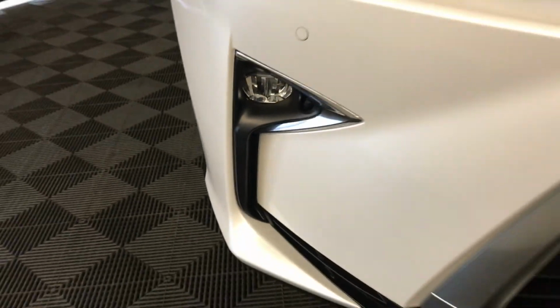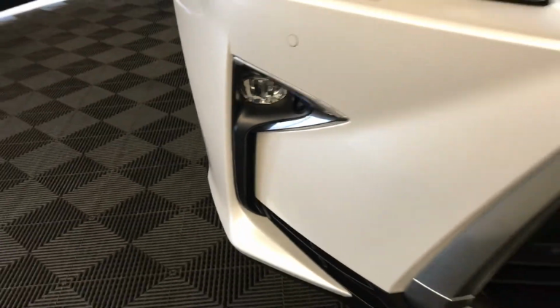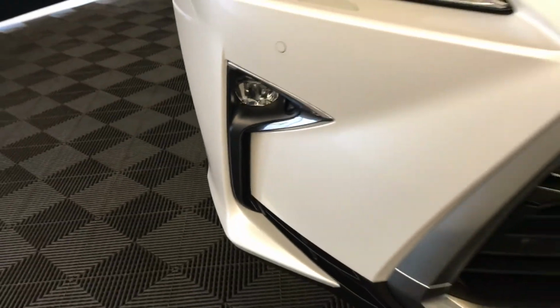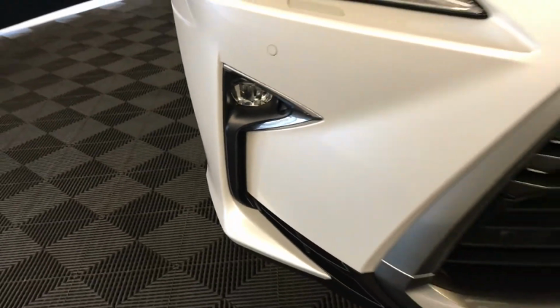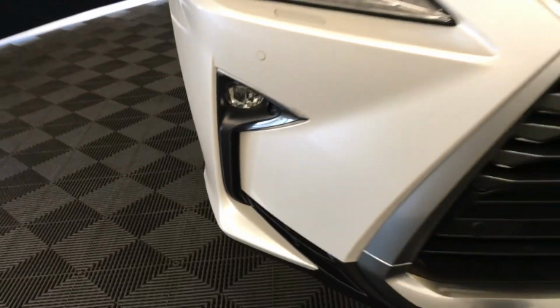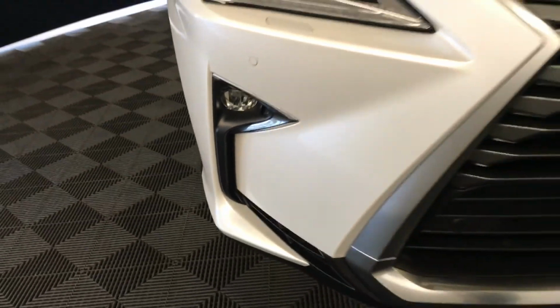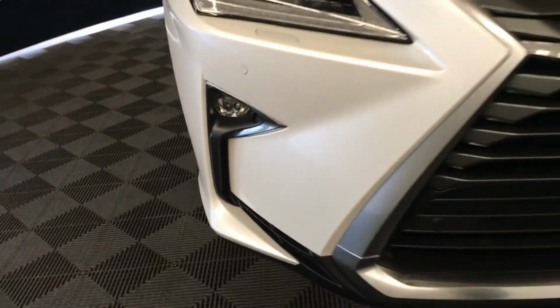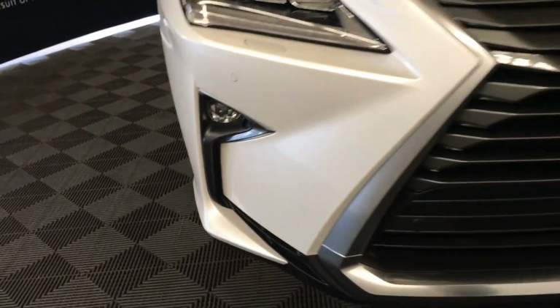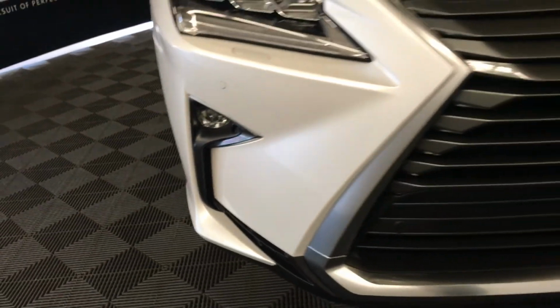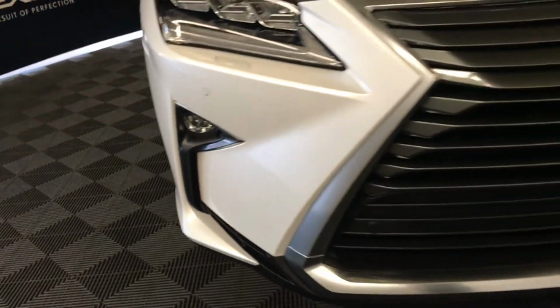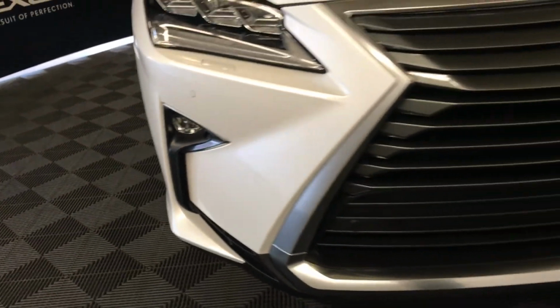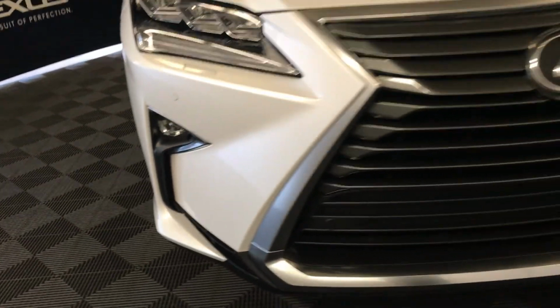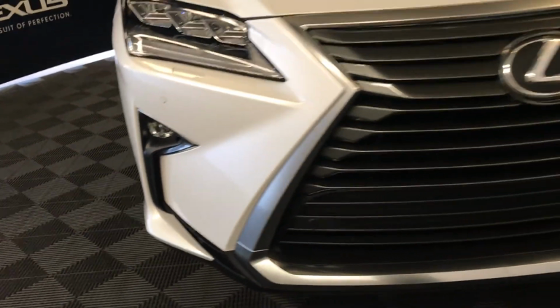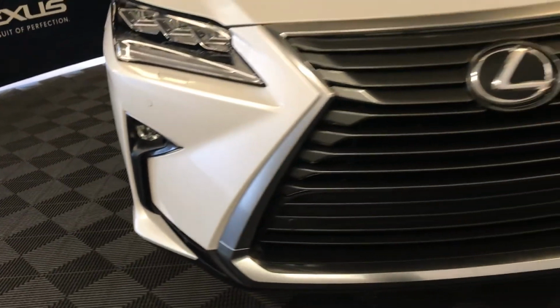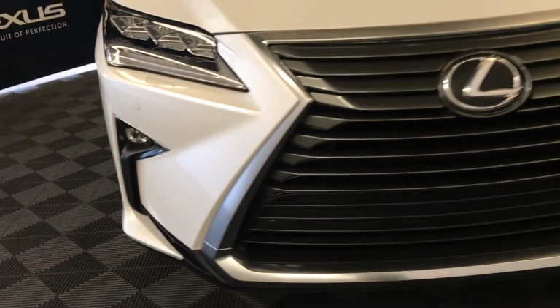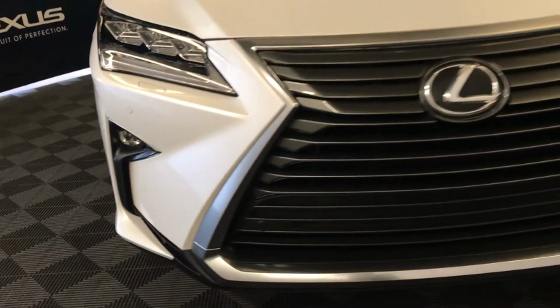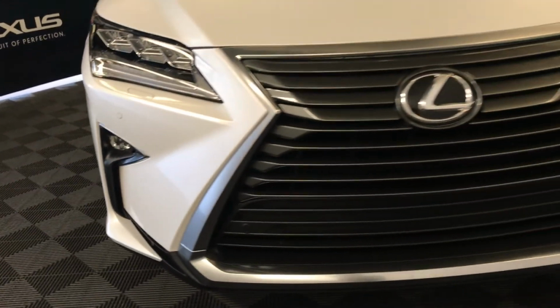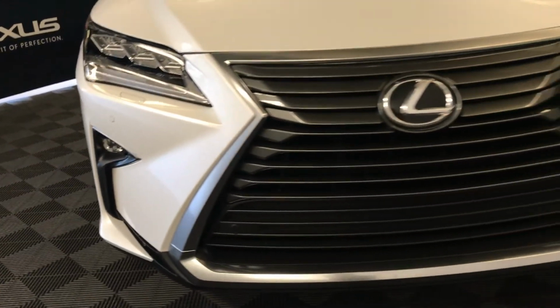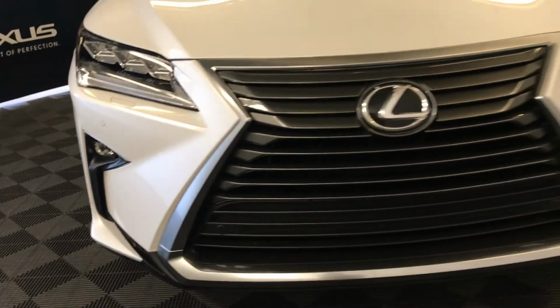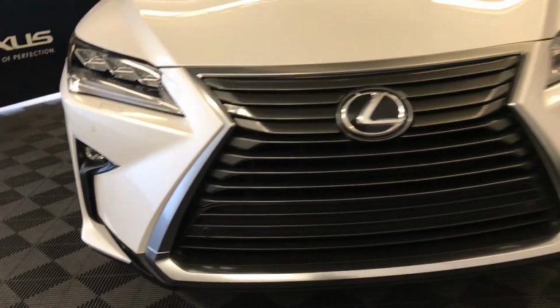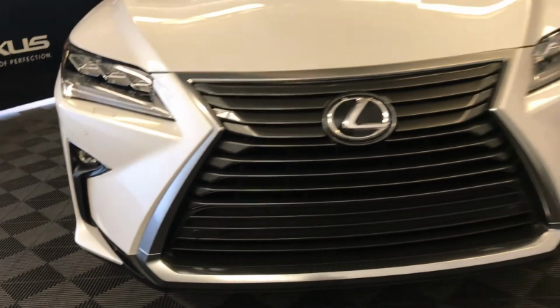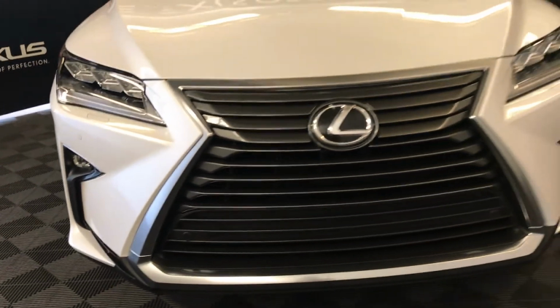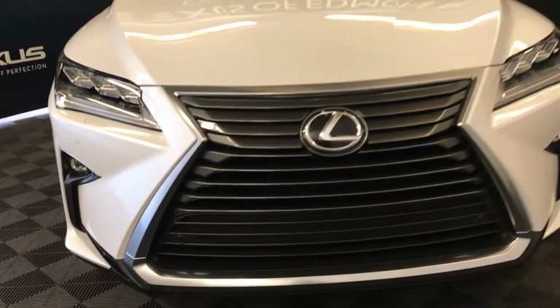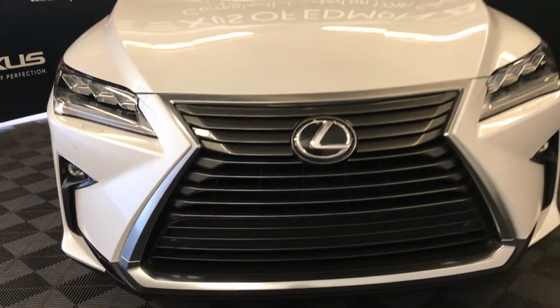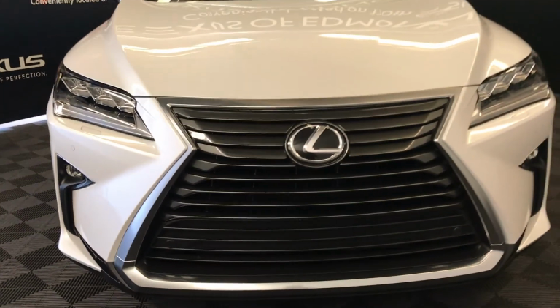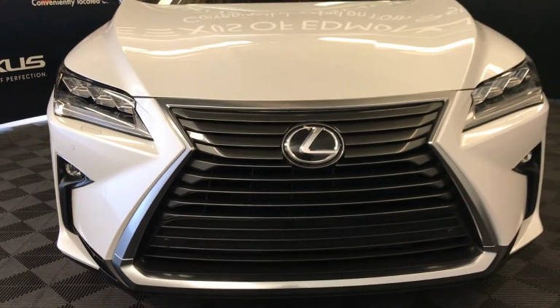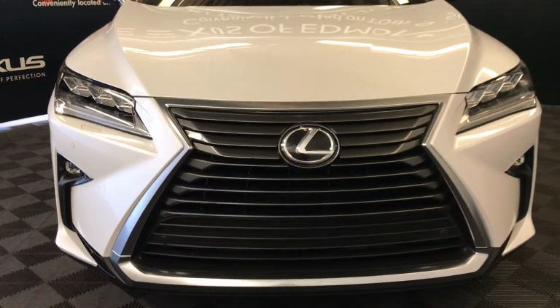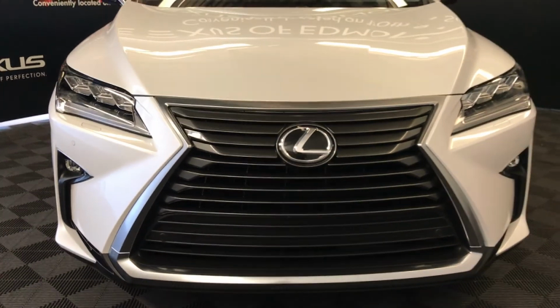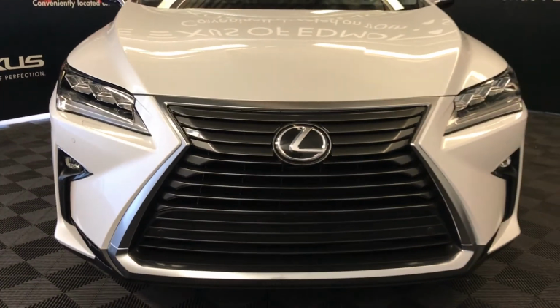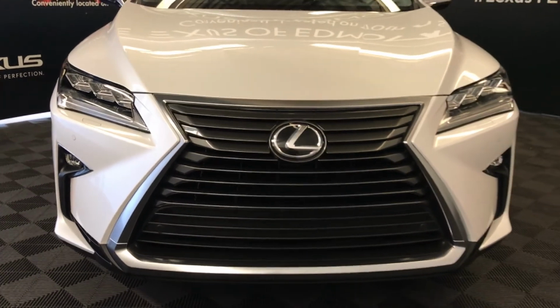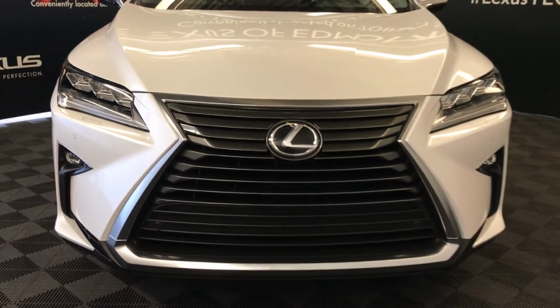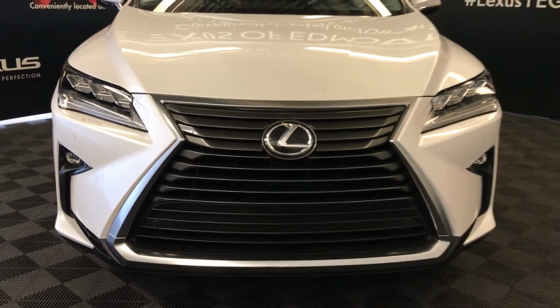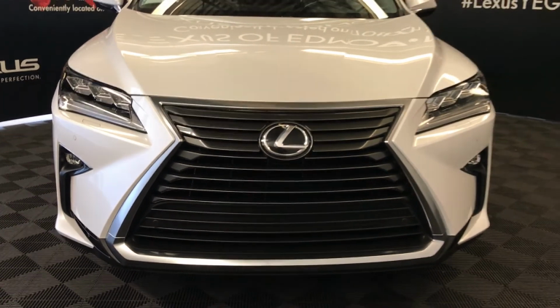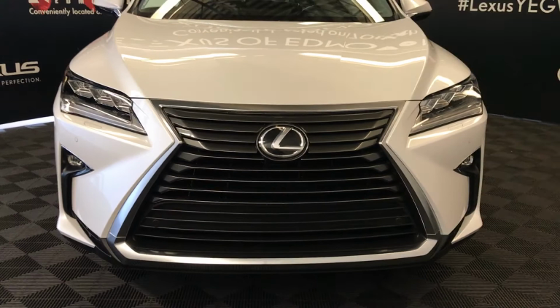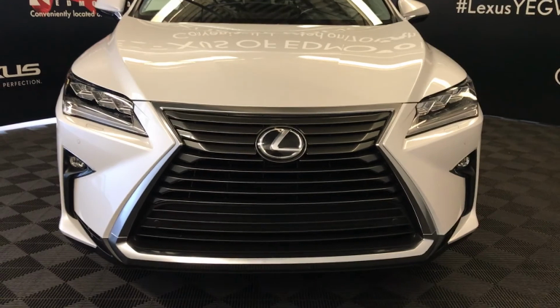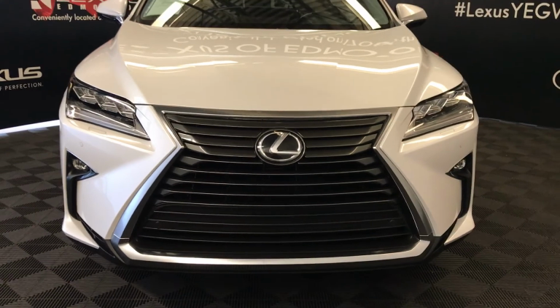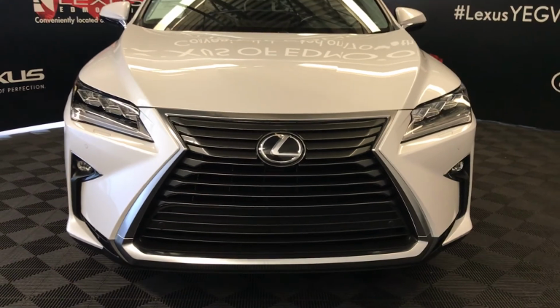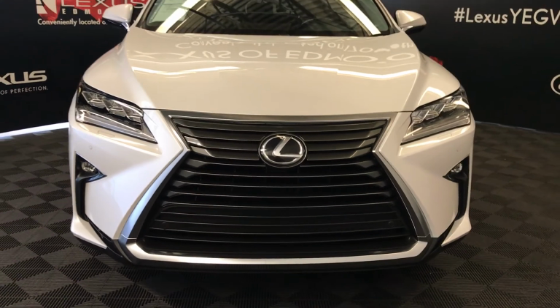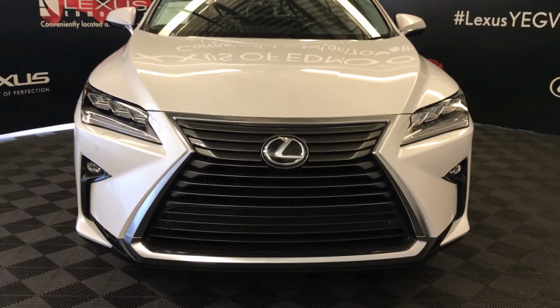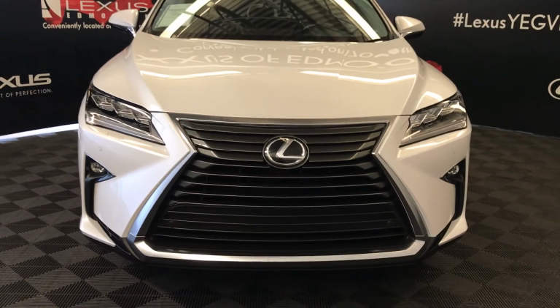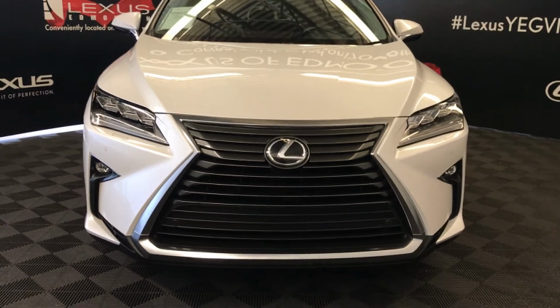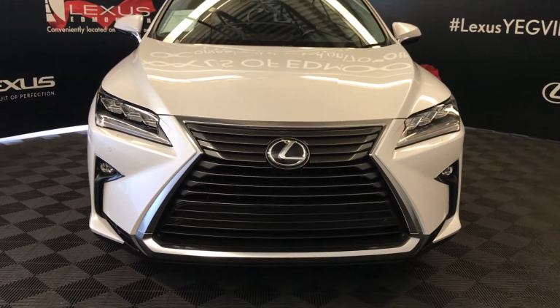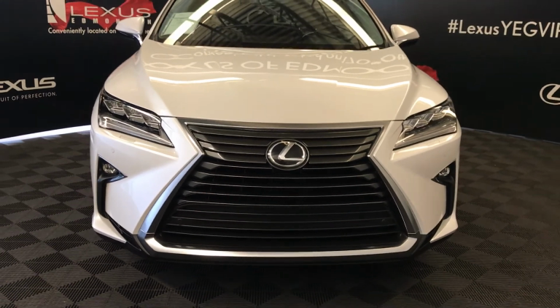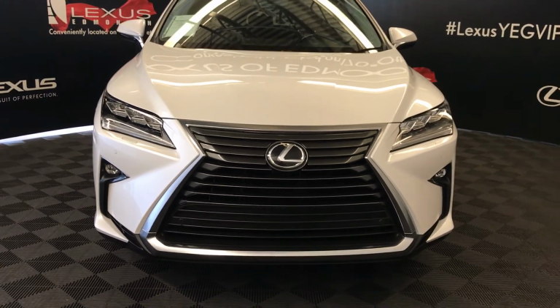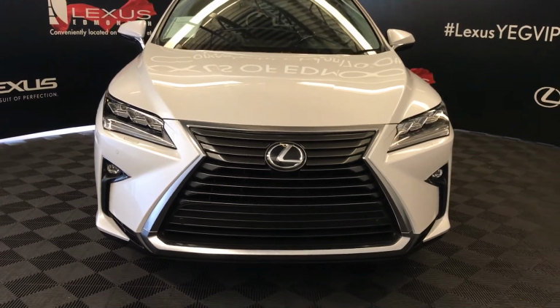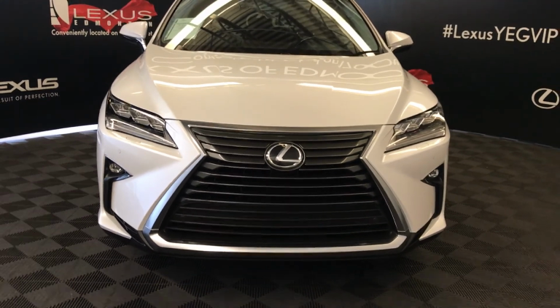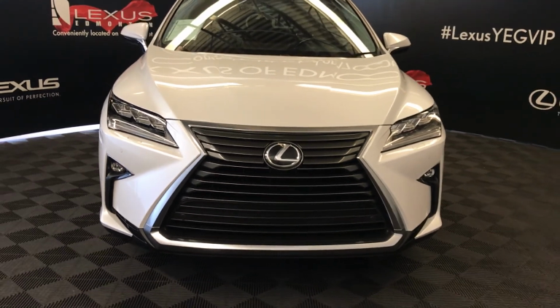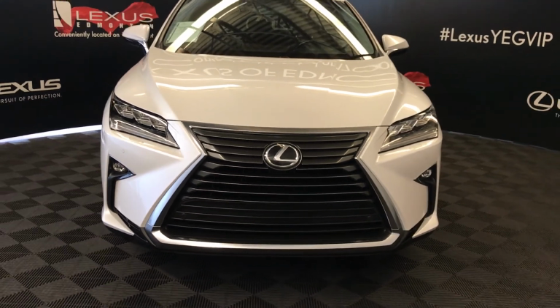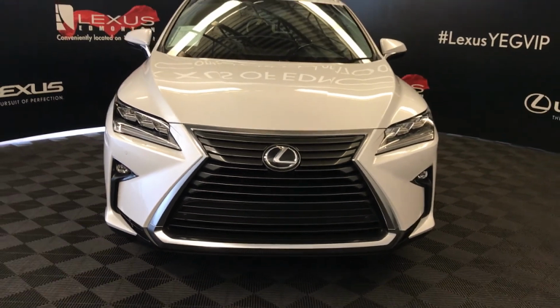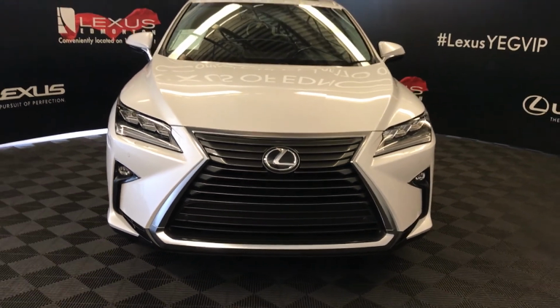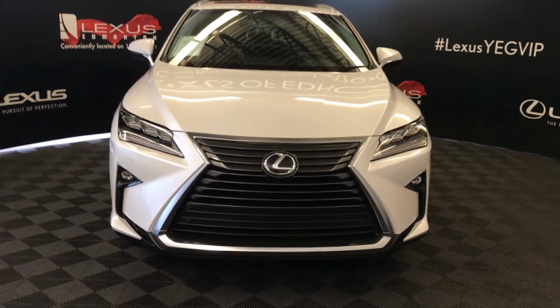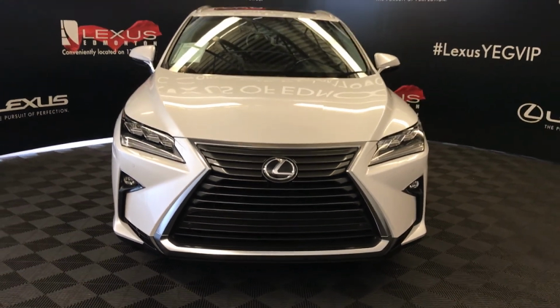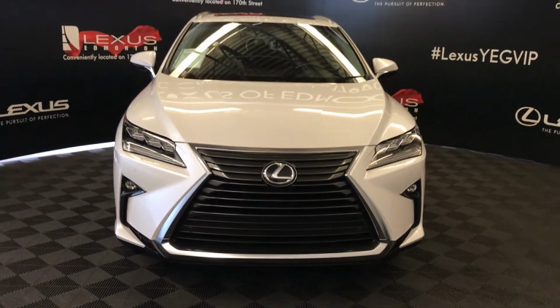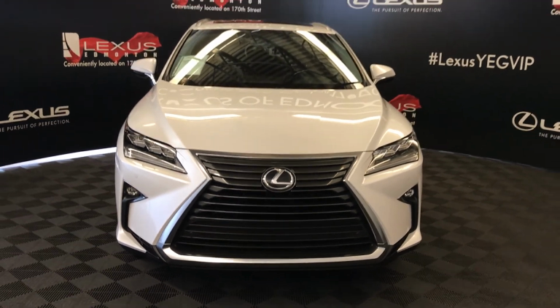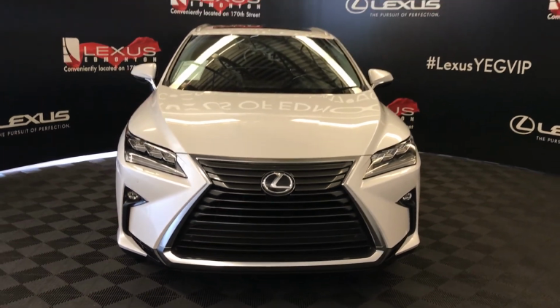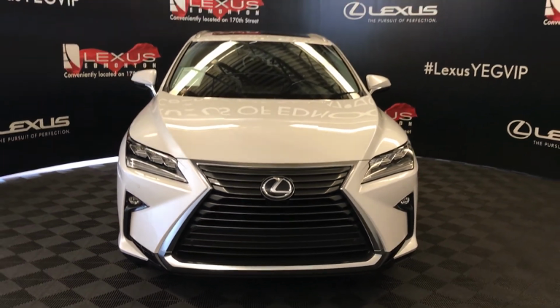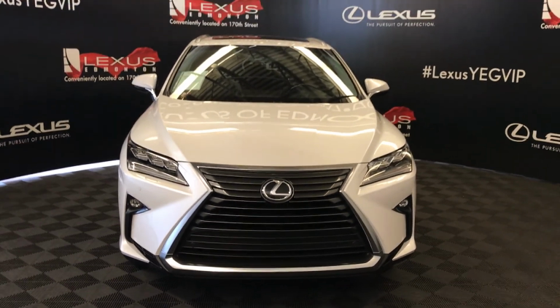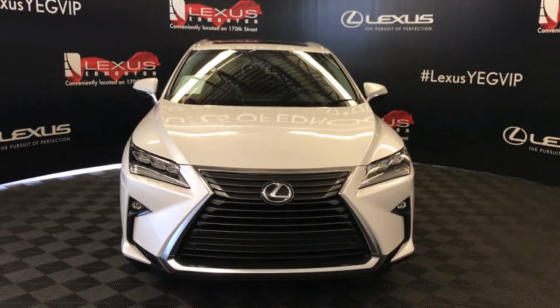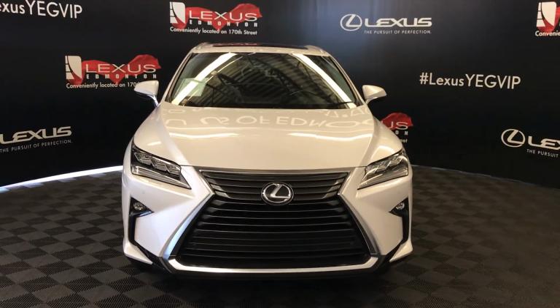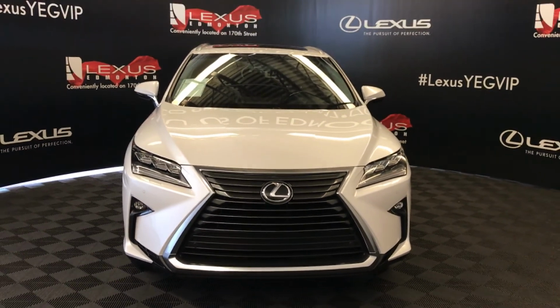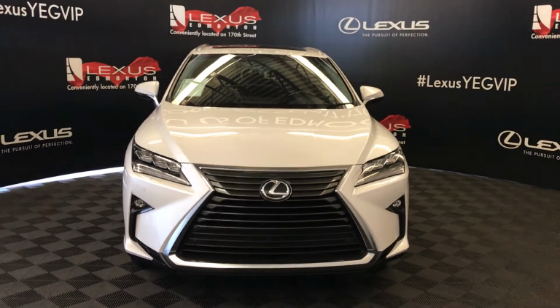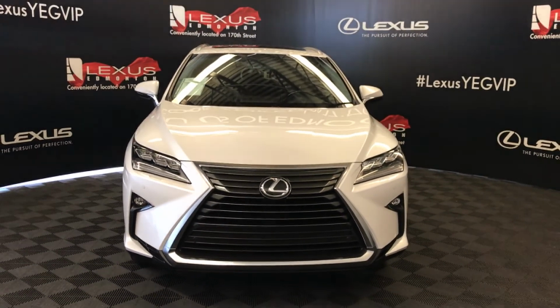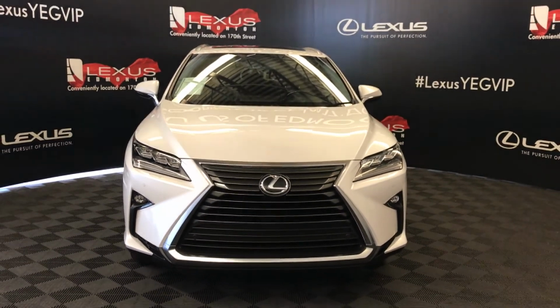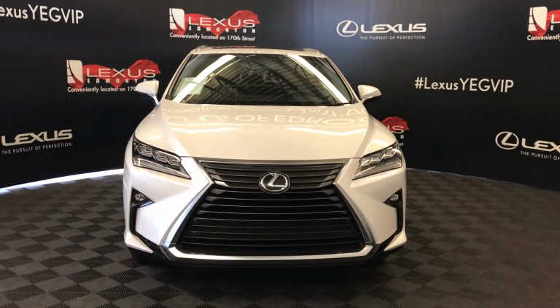Fog lights and cornering lamps, clearance sensors, engine block heater, and so much more. Come on down to Lexus of Edmonton and check out all of our pre-owned inventory.